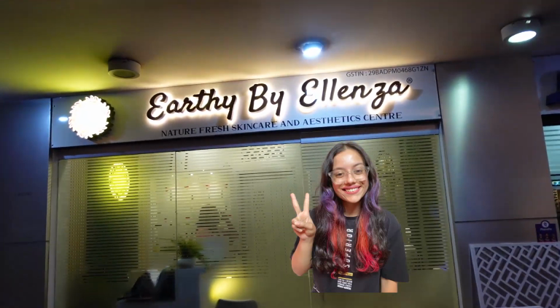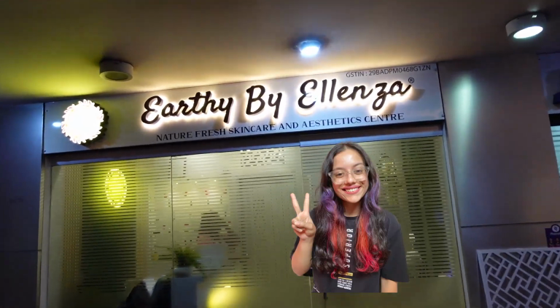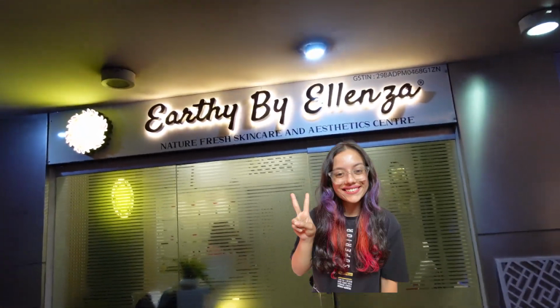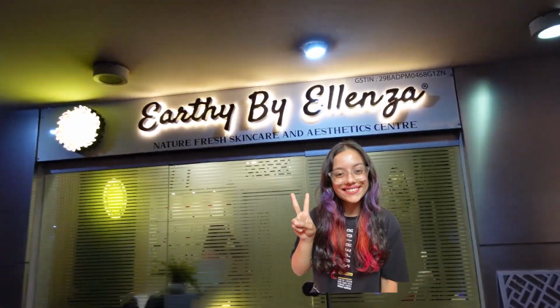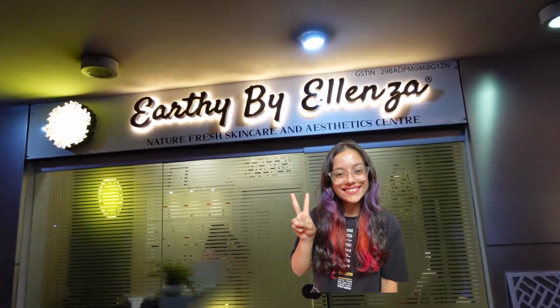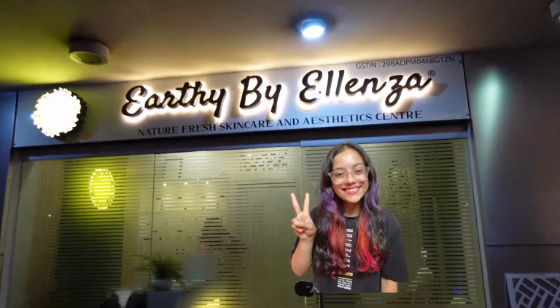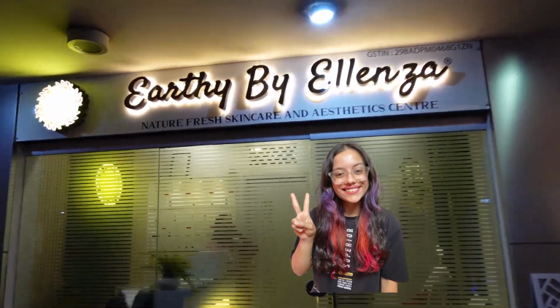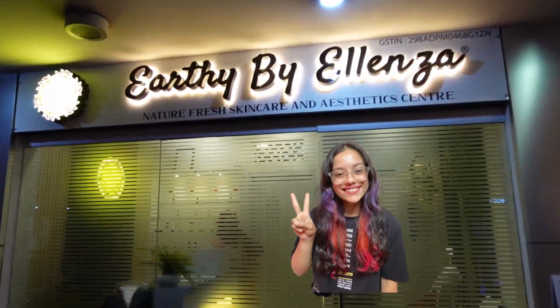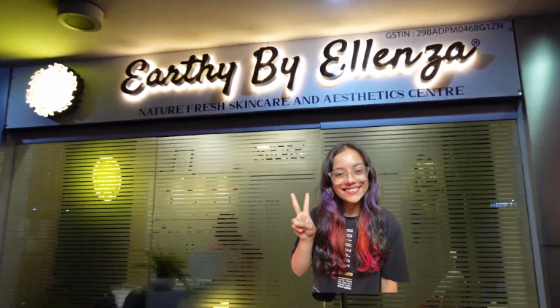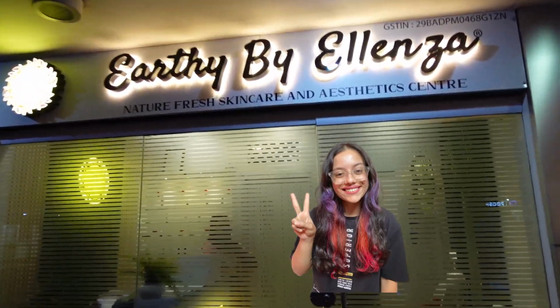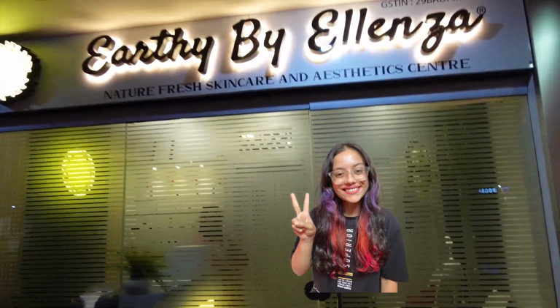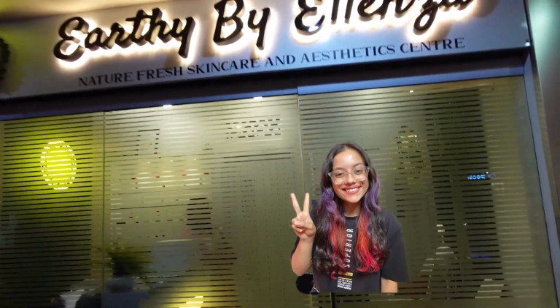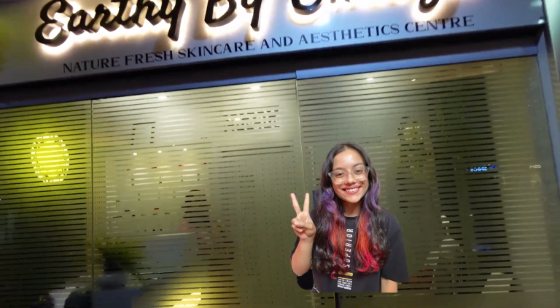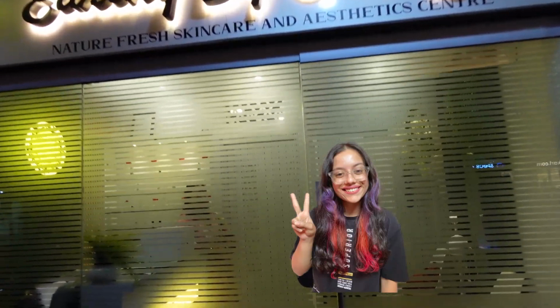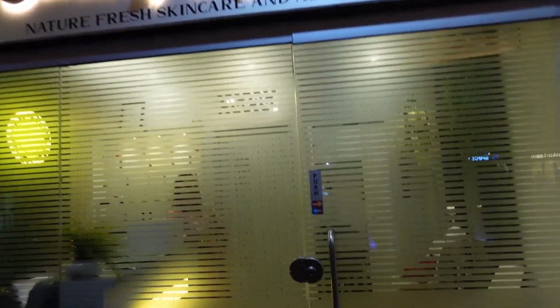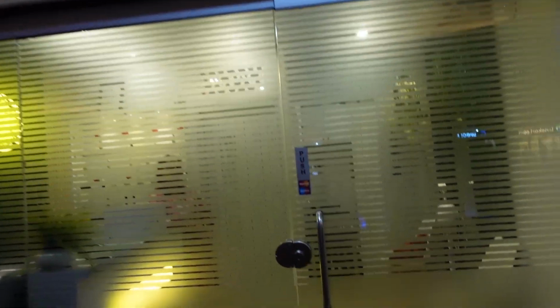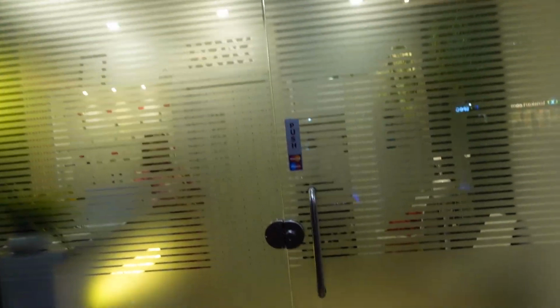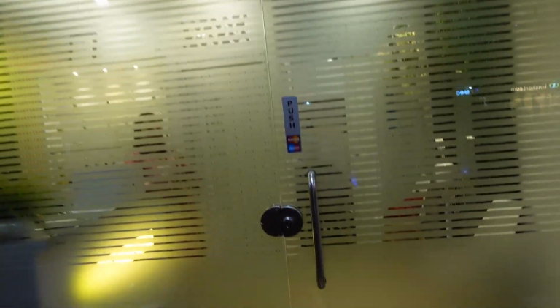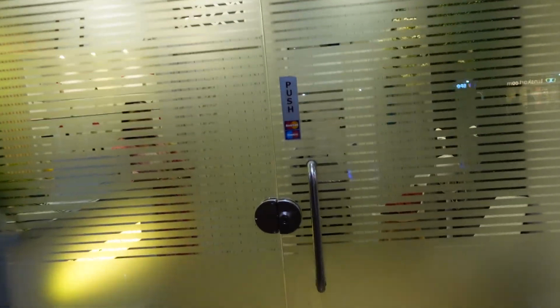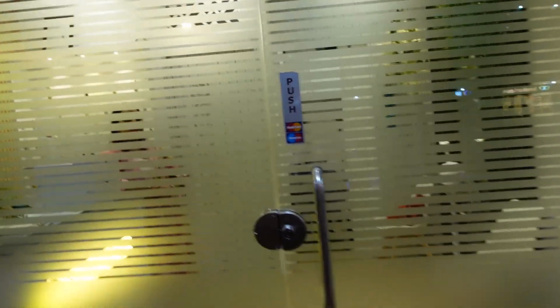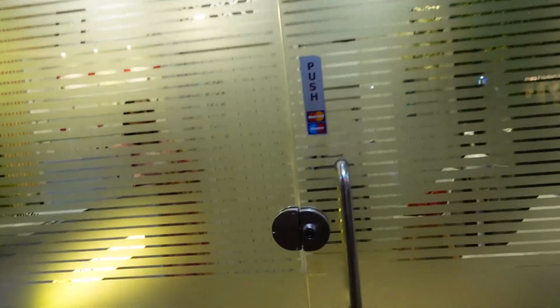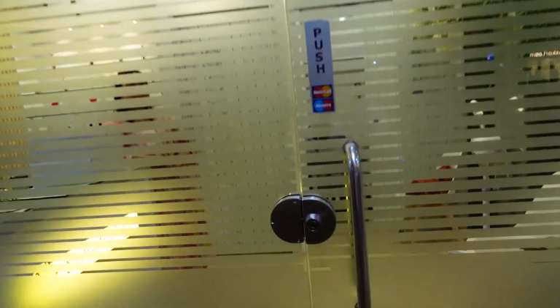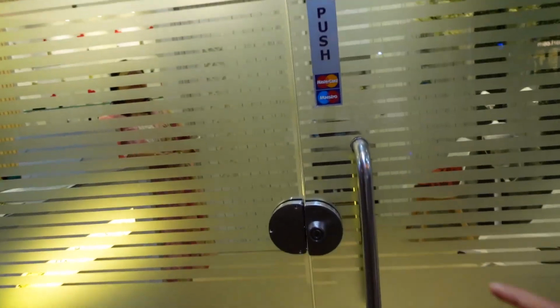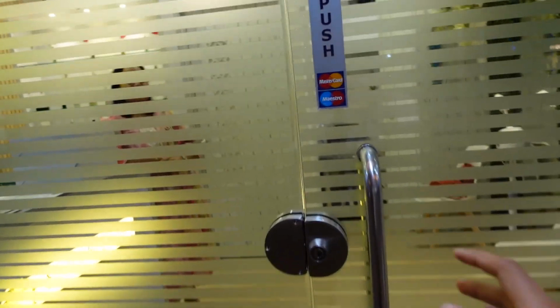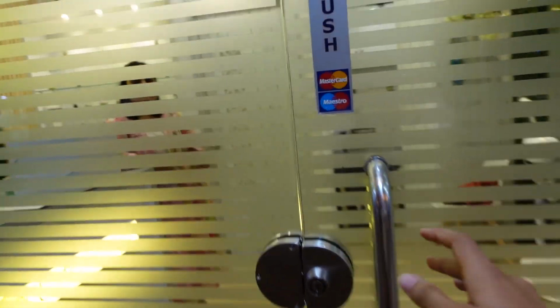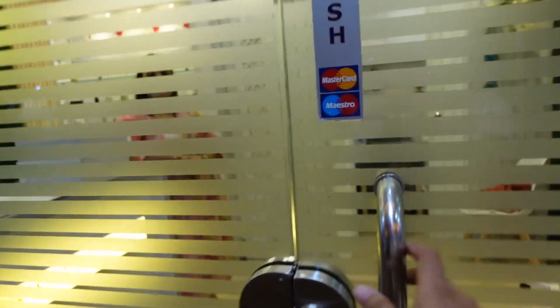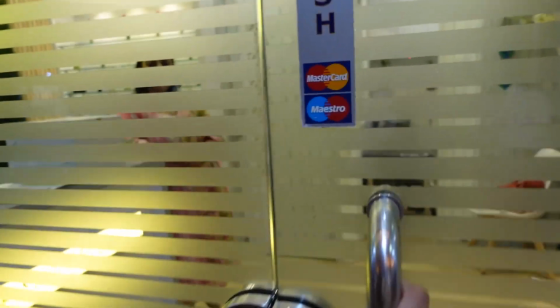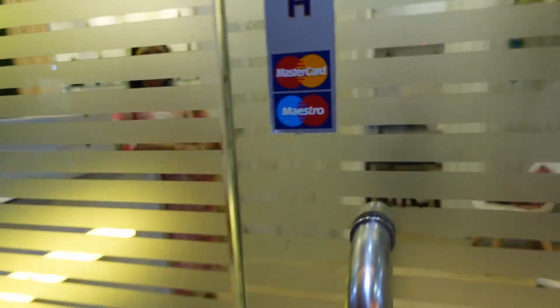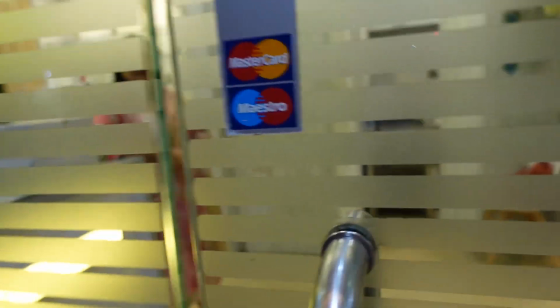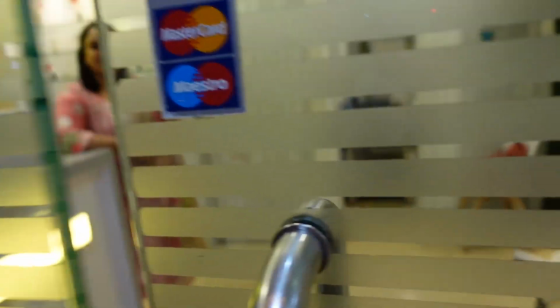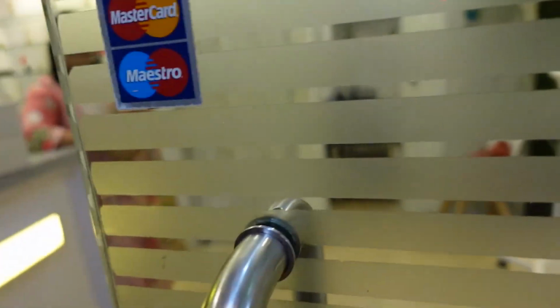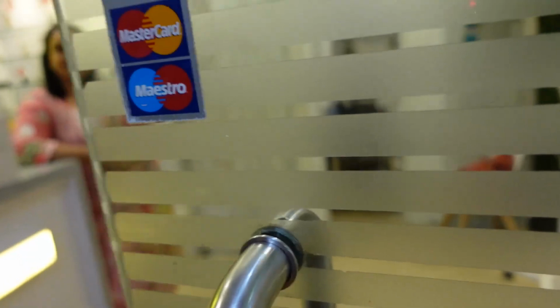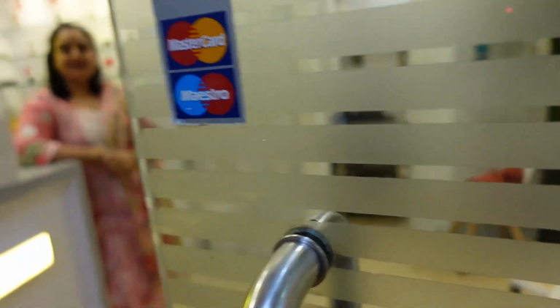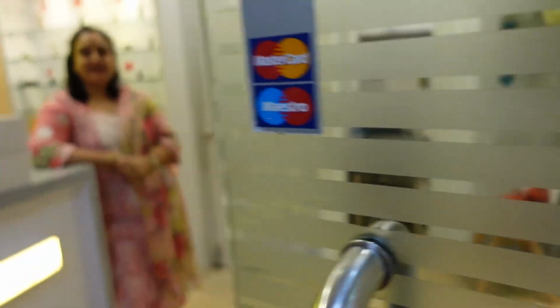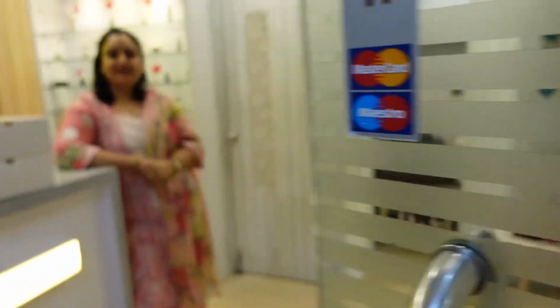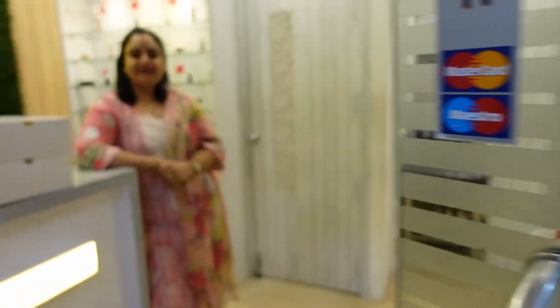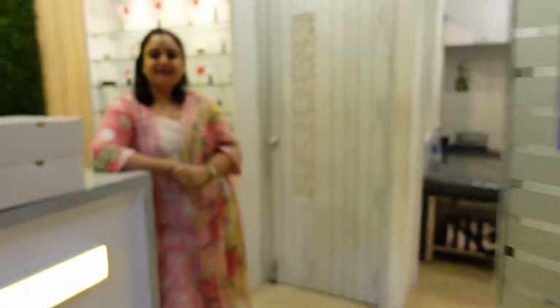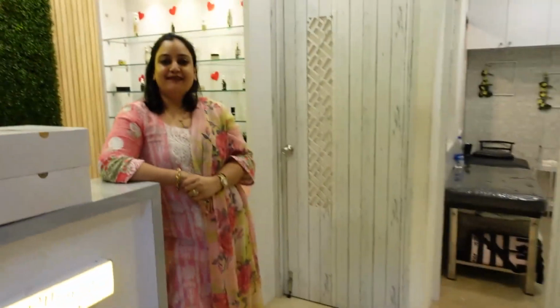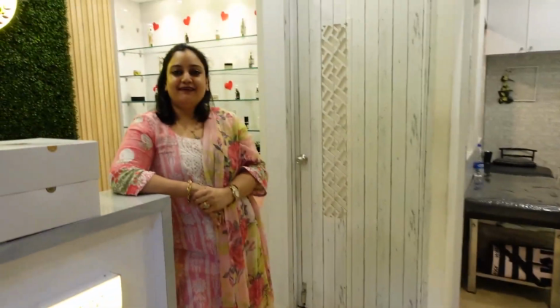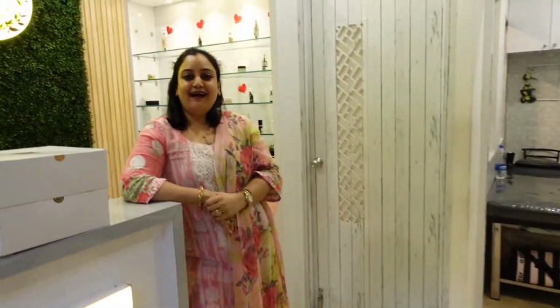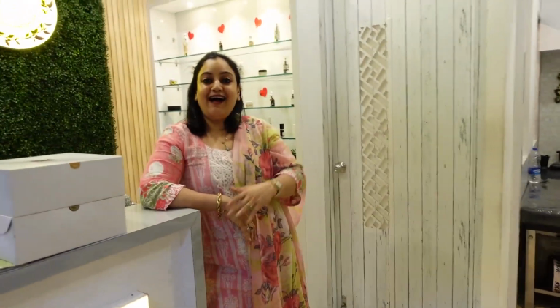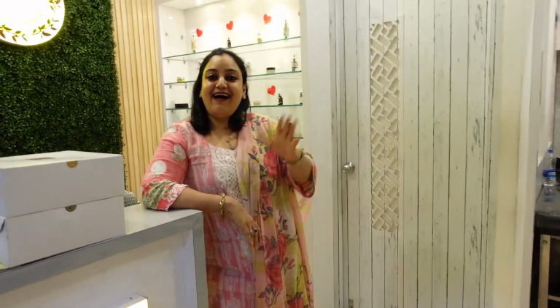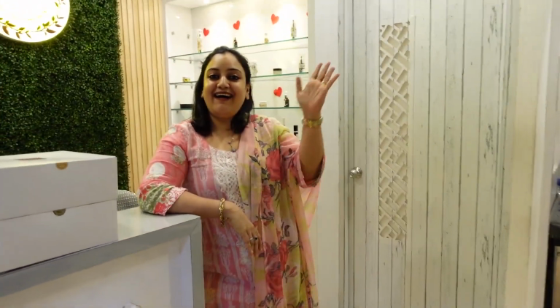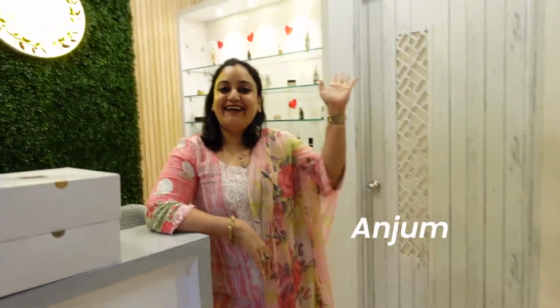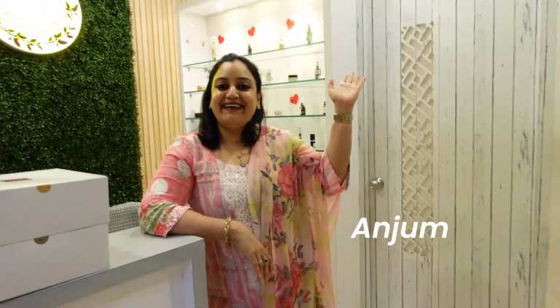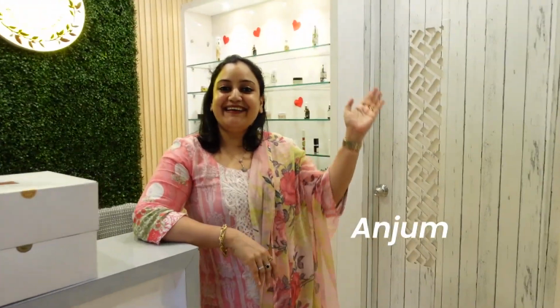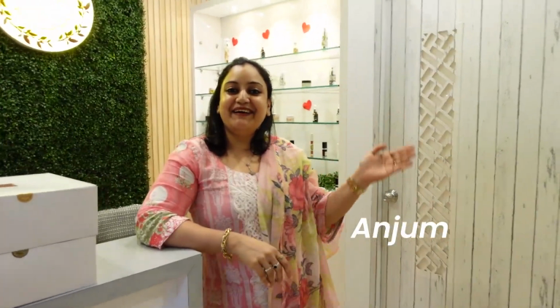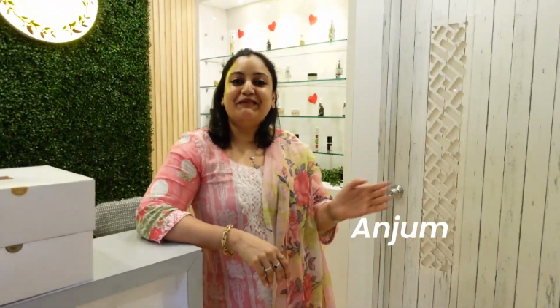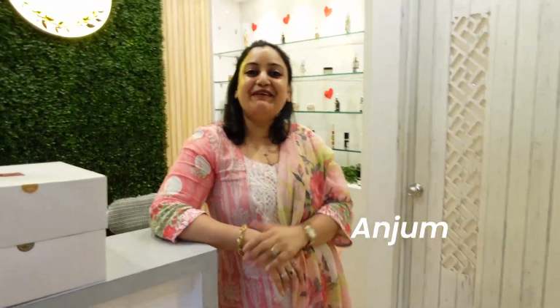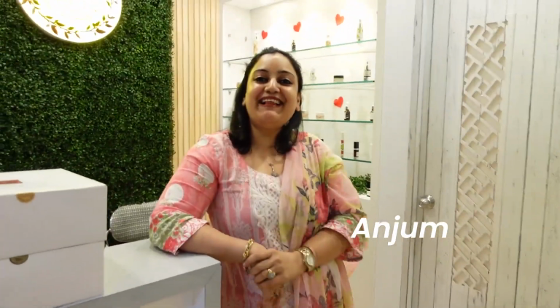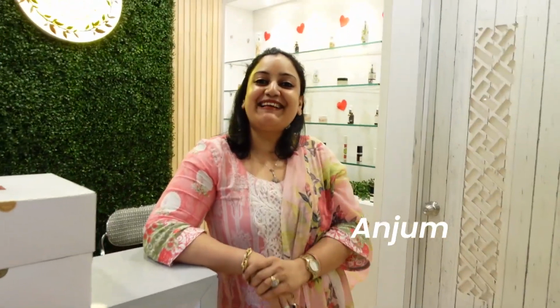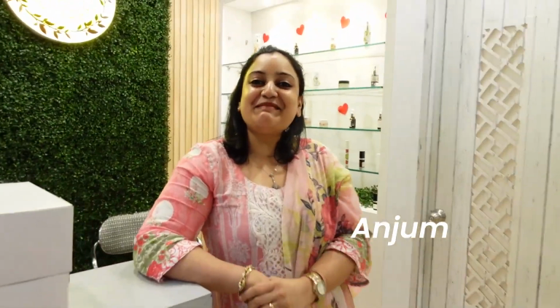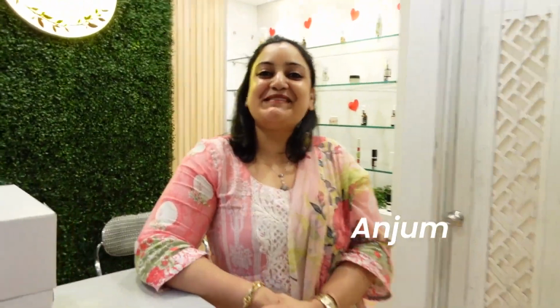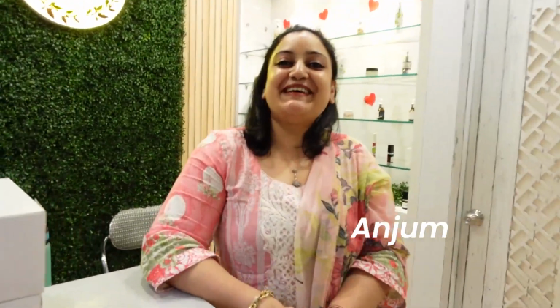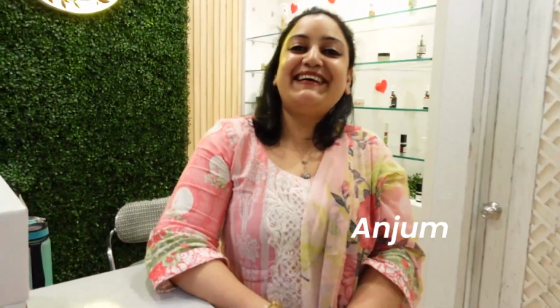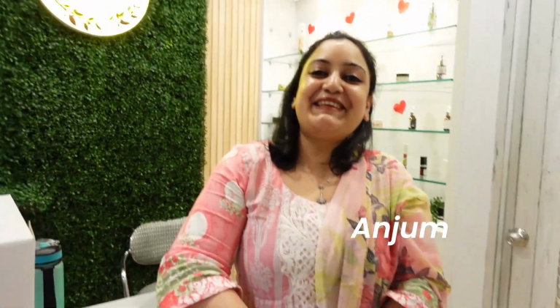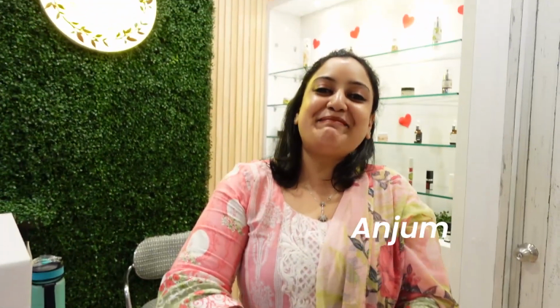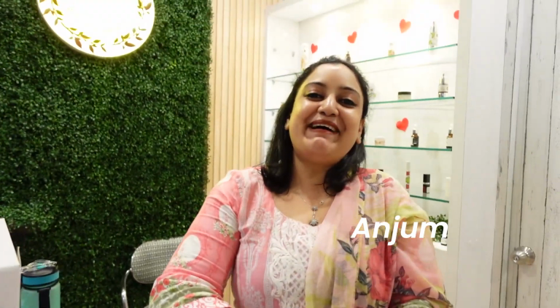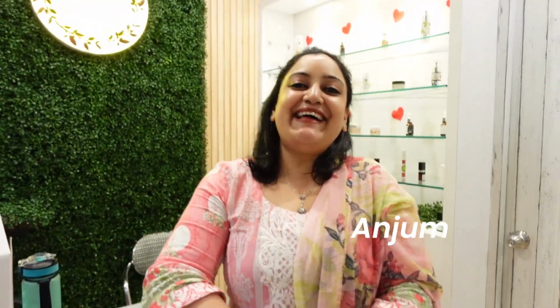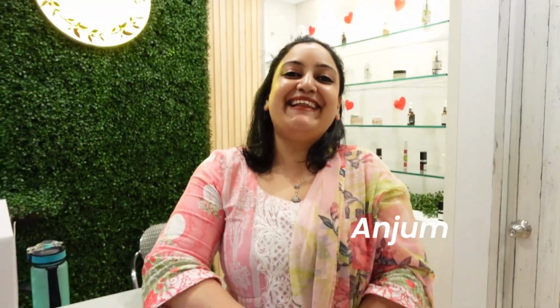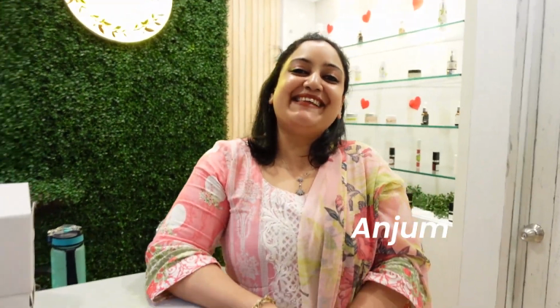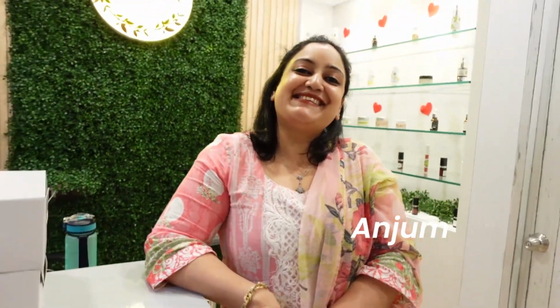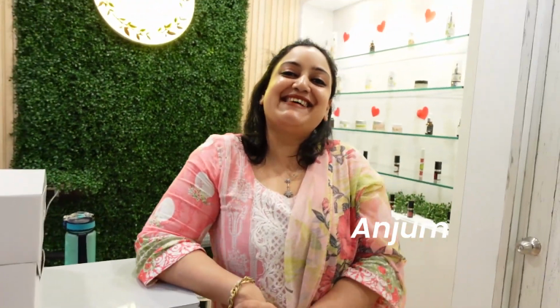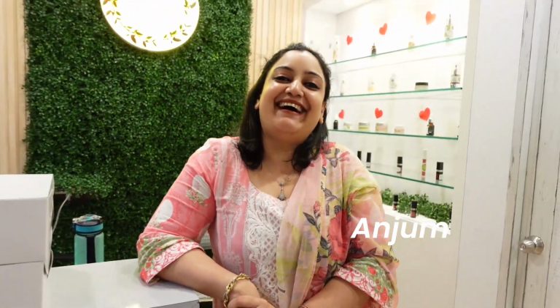Come, let's try a diamond hydrofacial at Earthy by Alenza. Welcome to Earthy by Alenza!